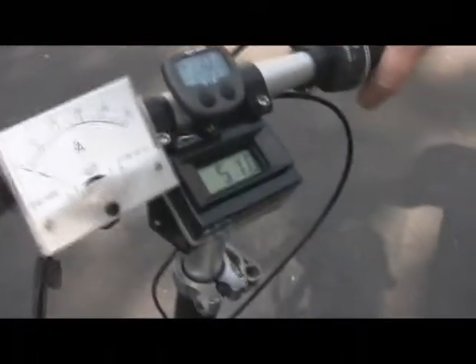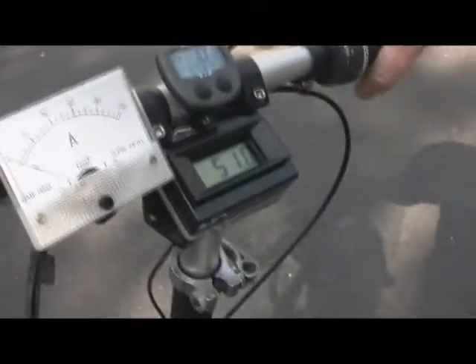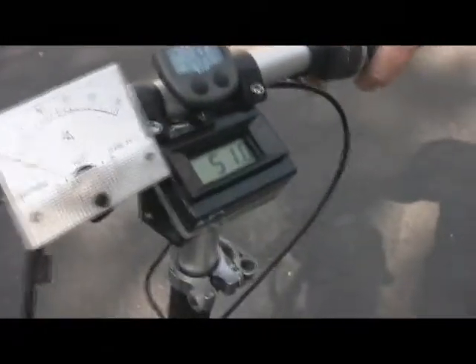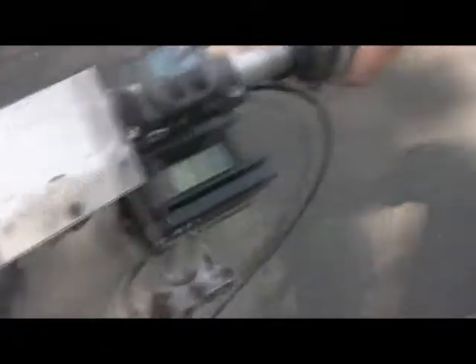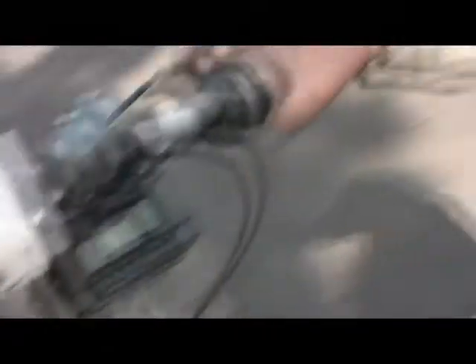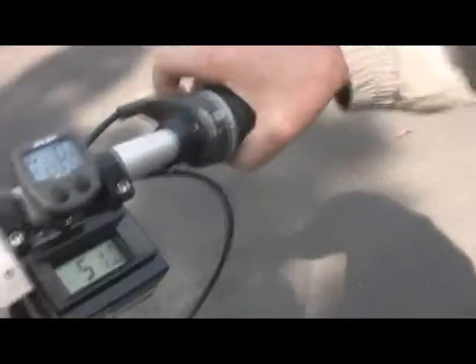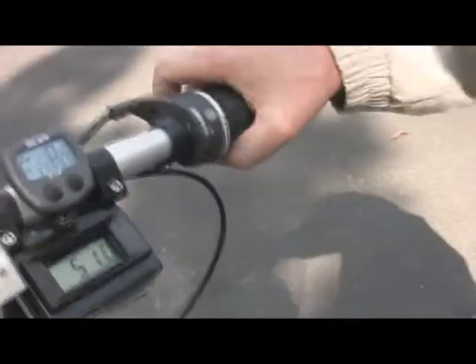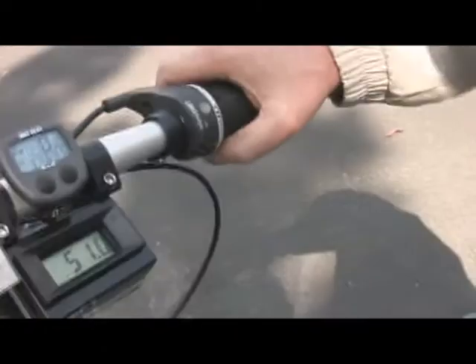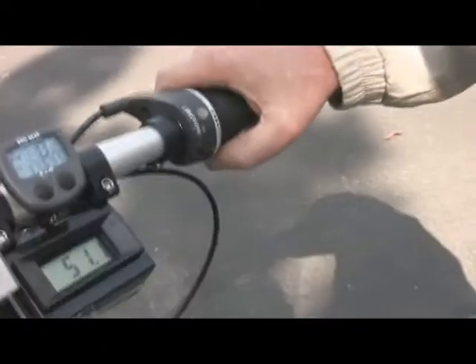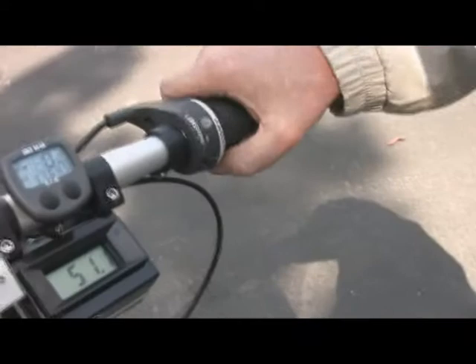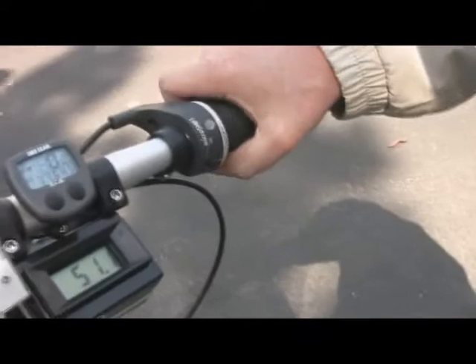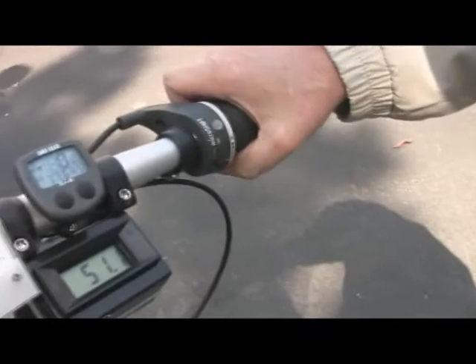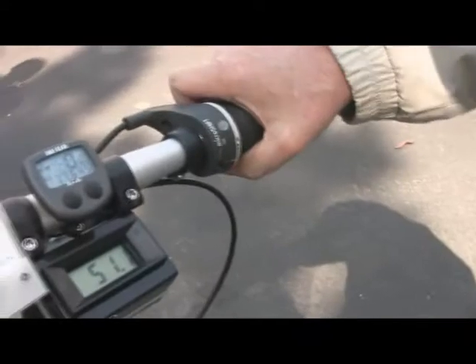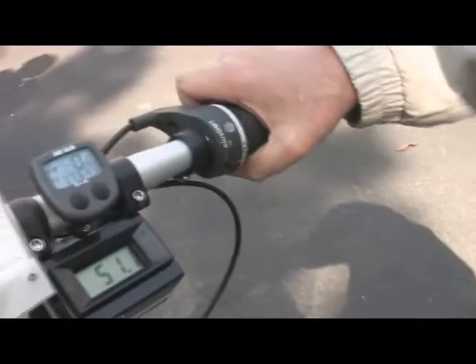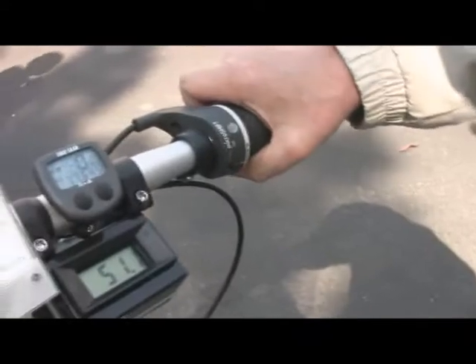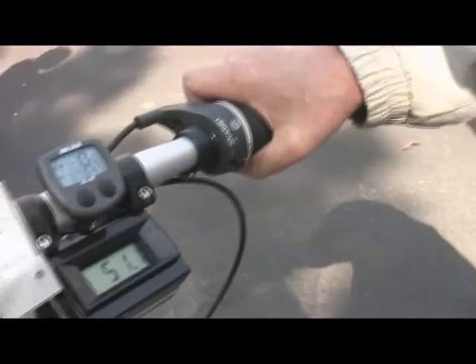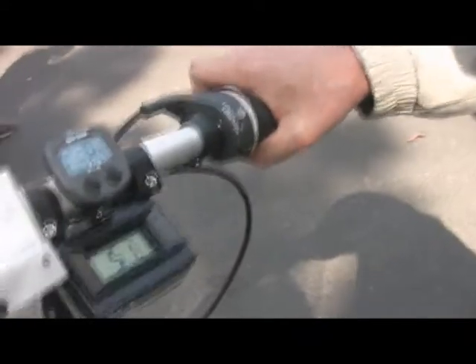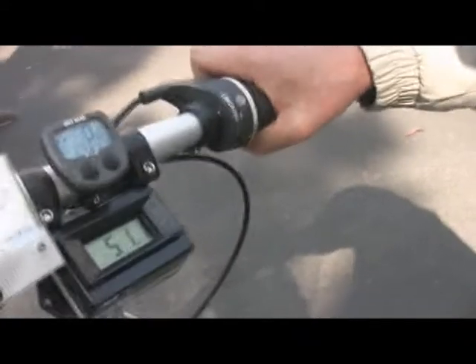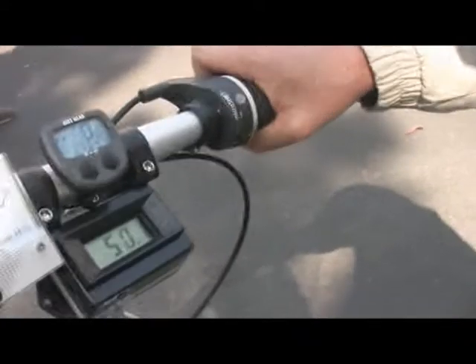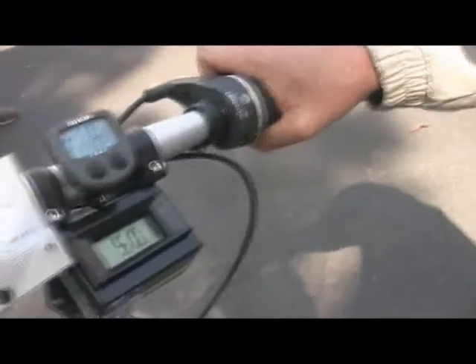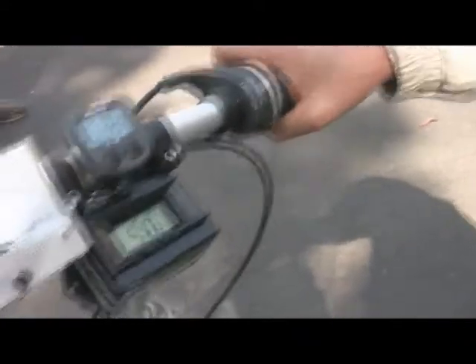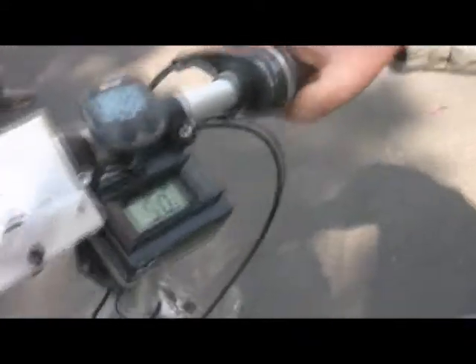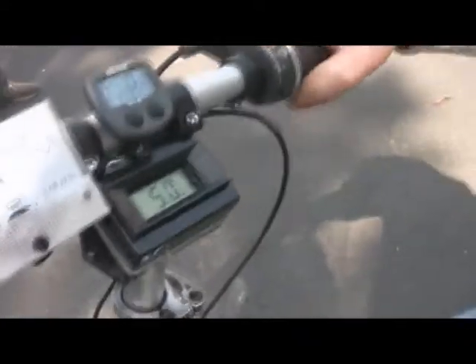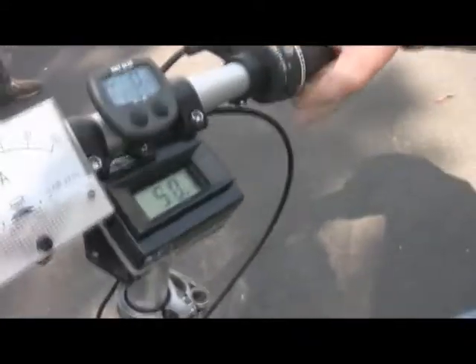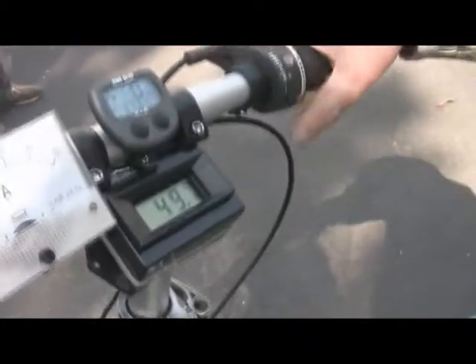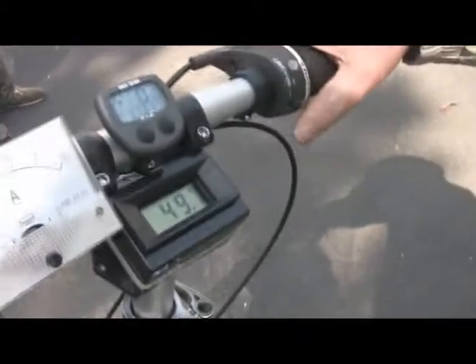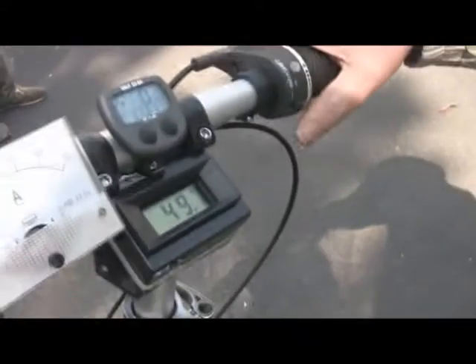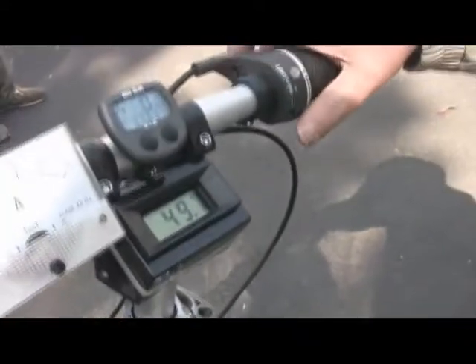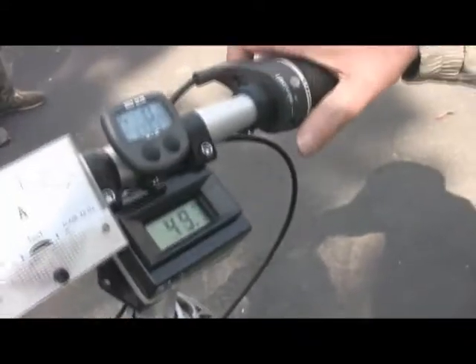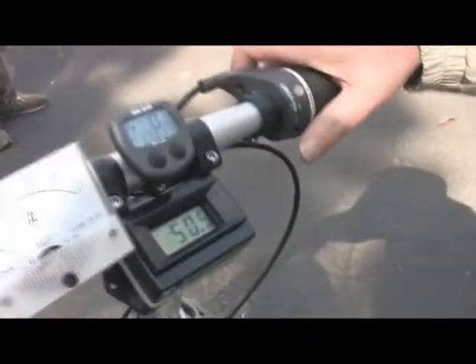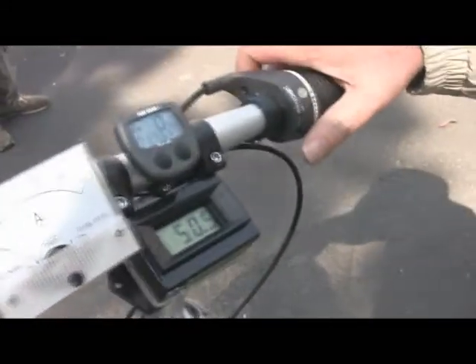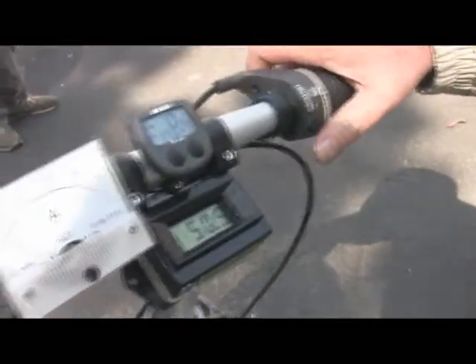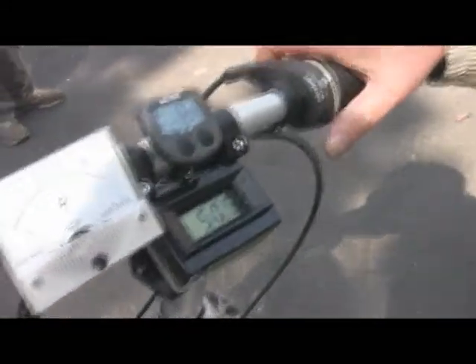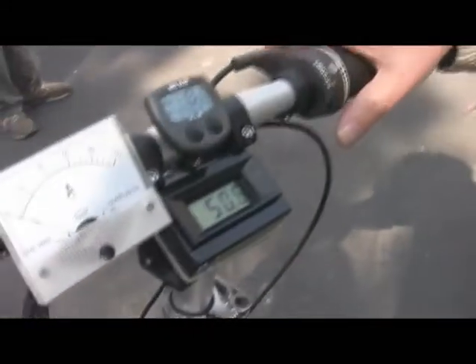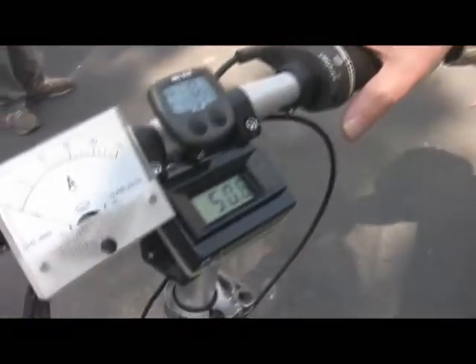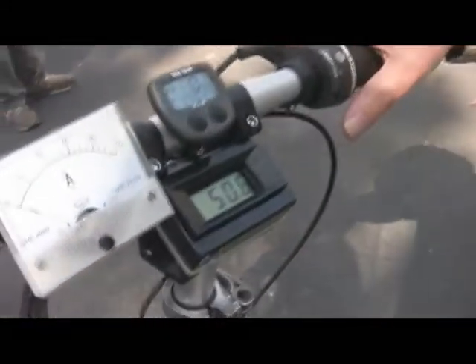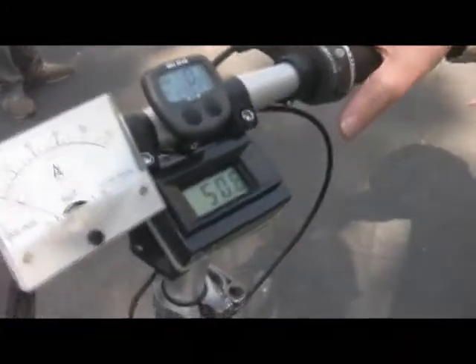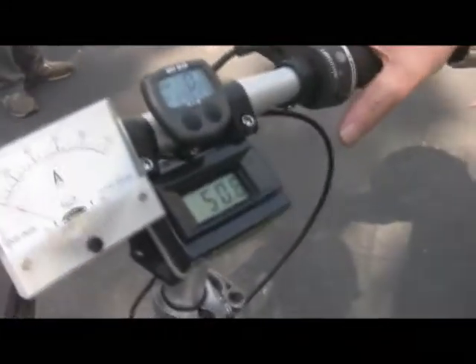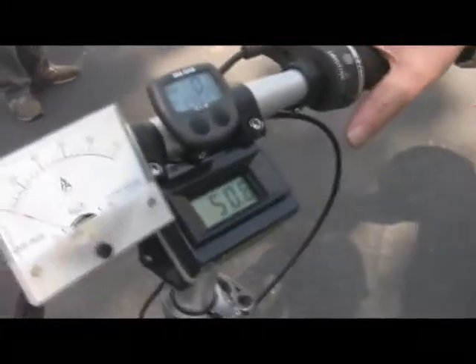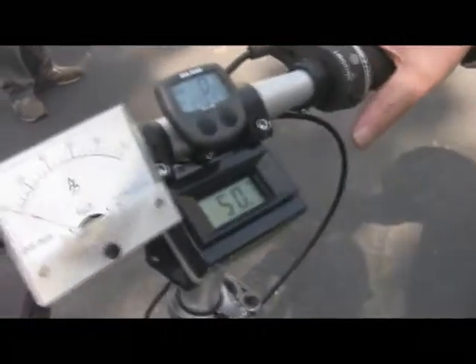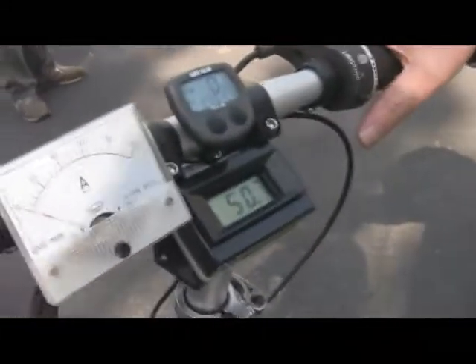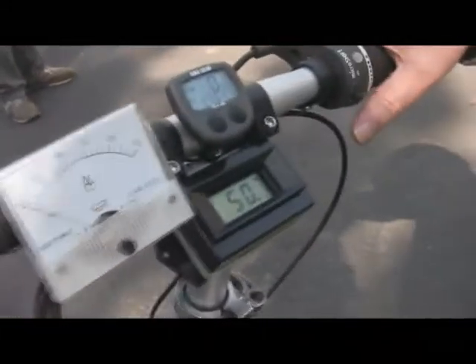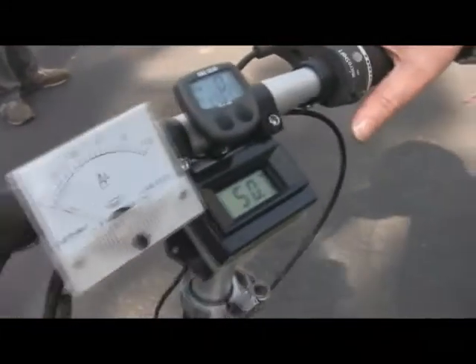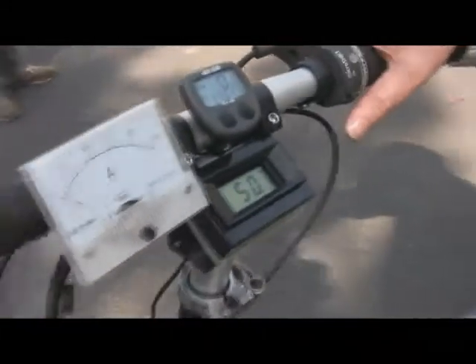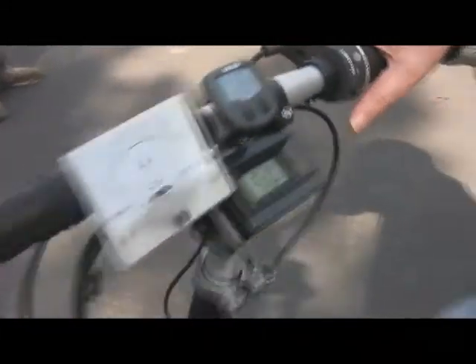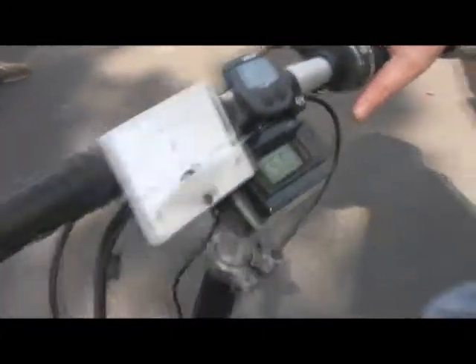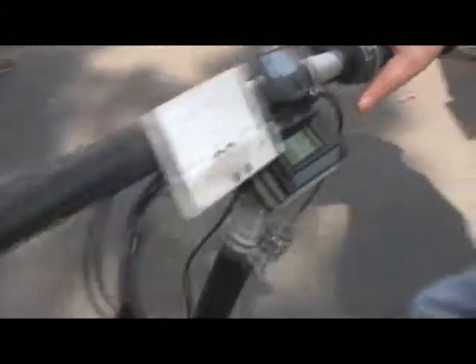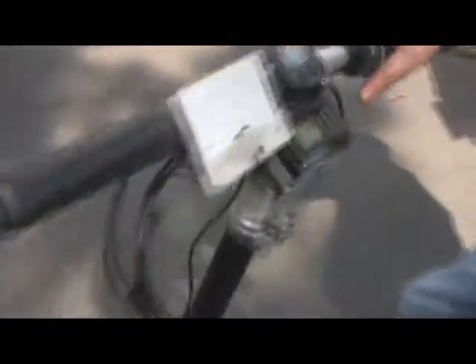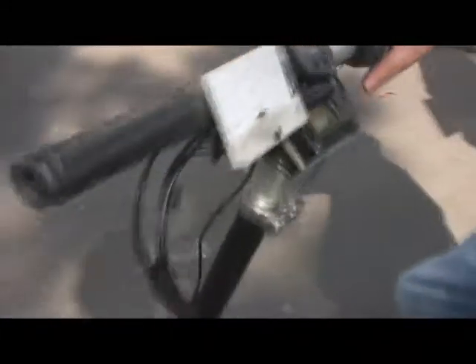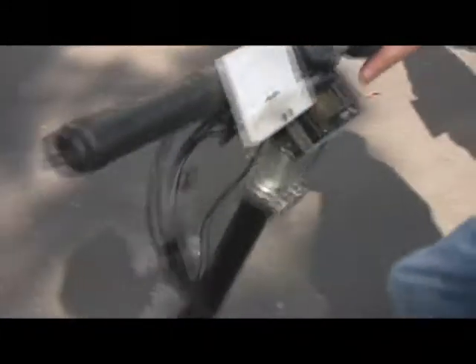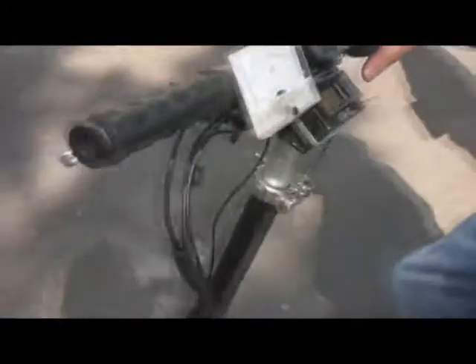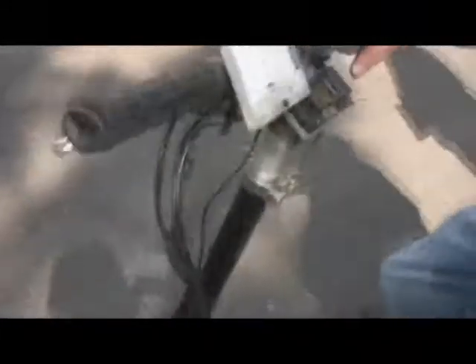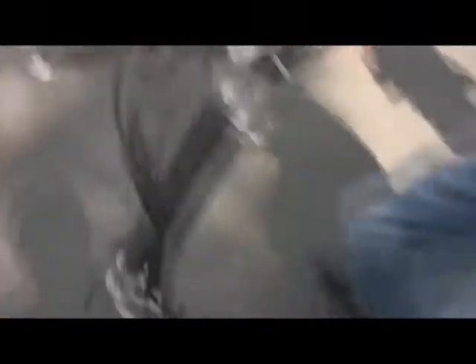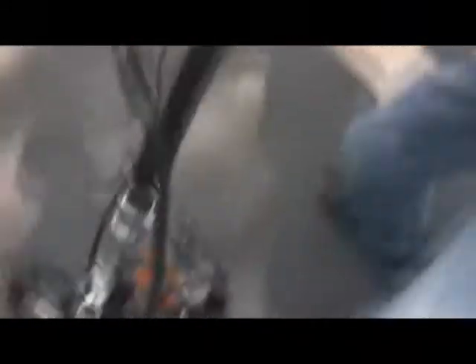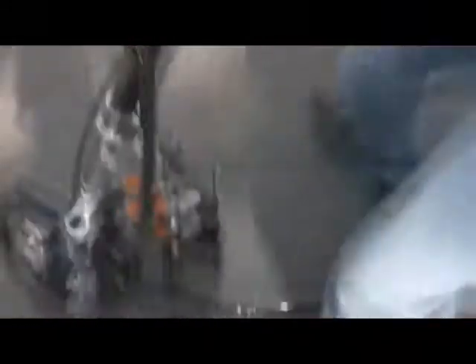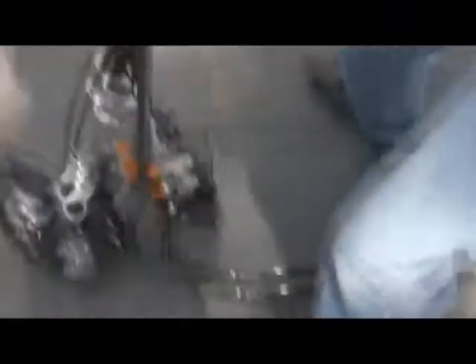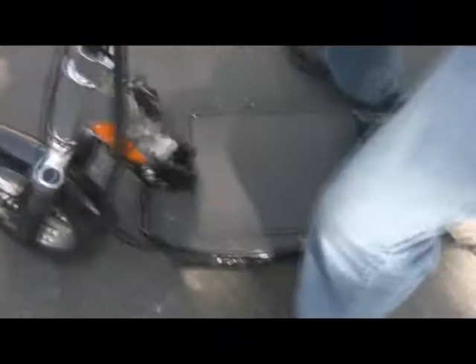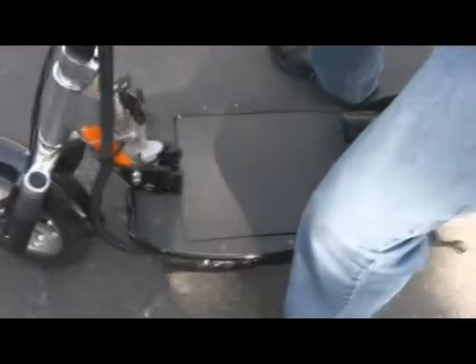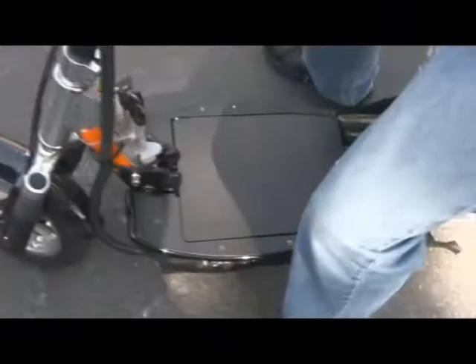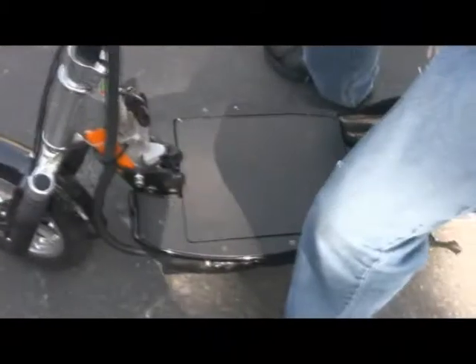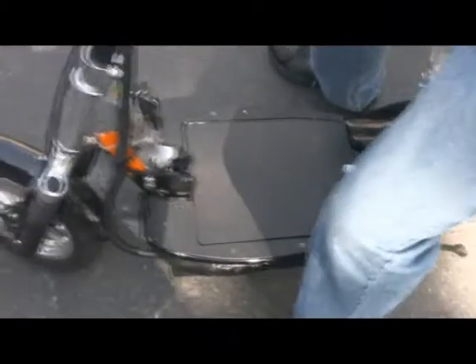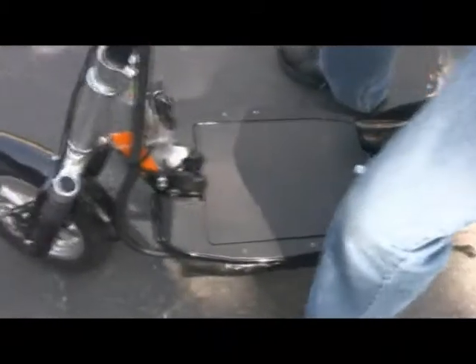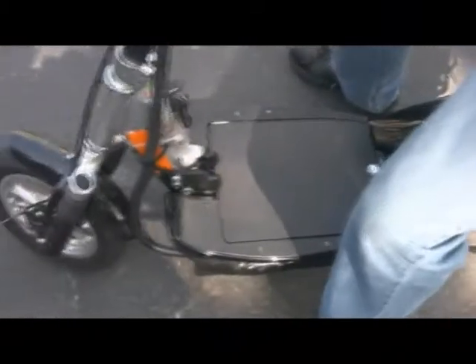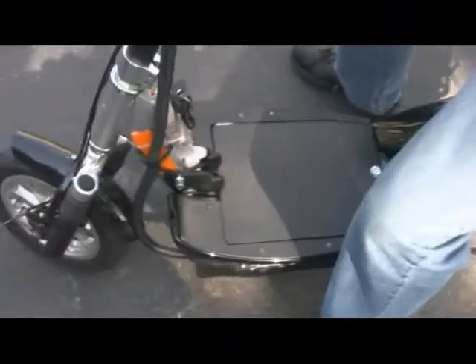Speedometer, kill switch right there. And the battery voltage. Batteries in there.